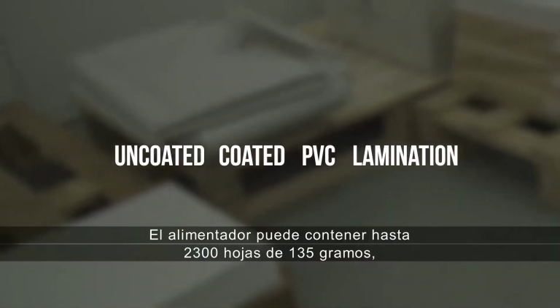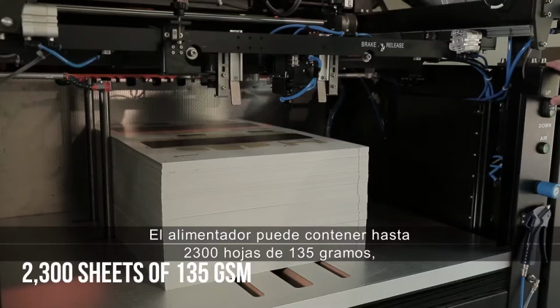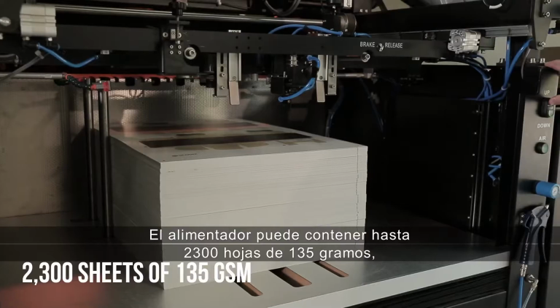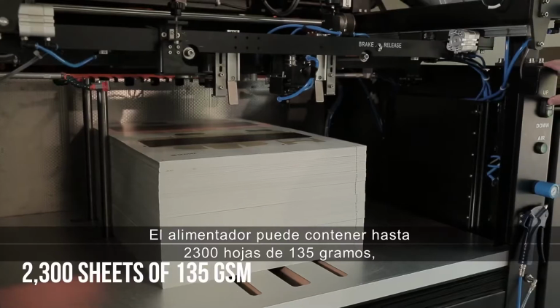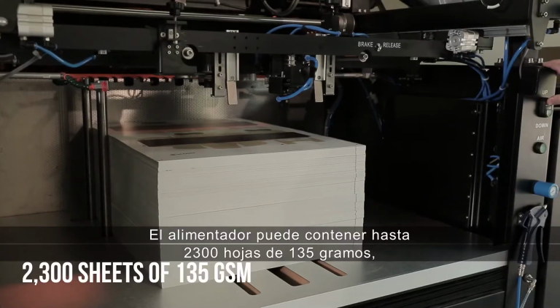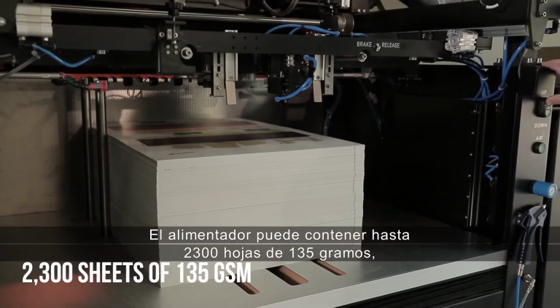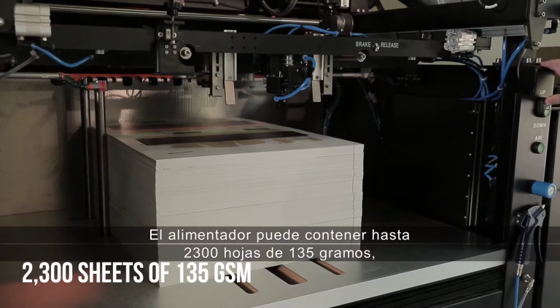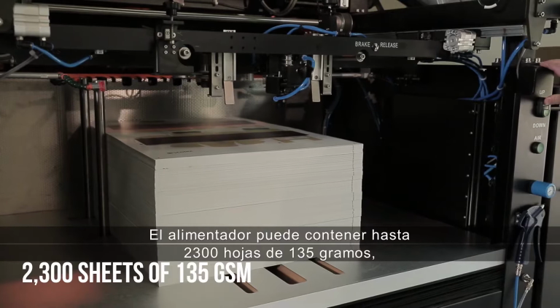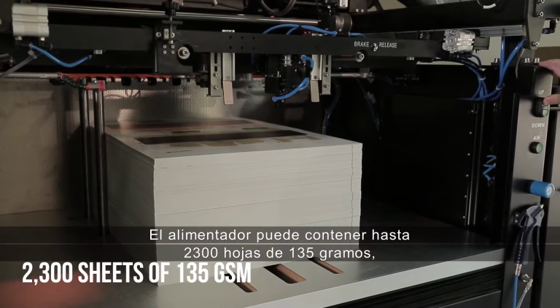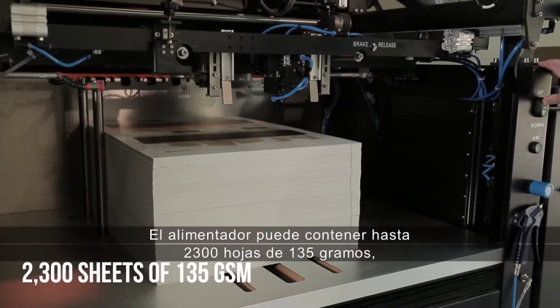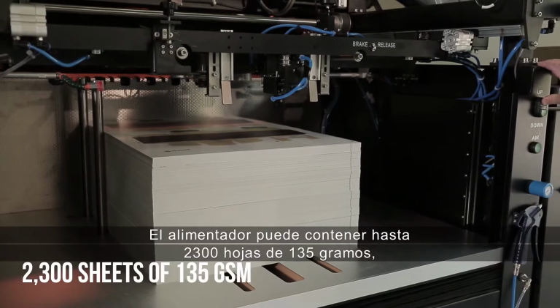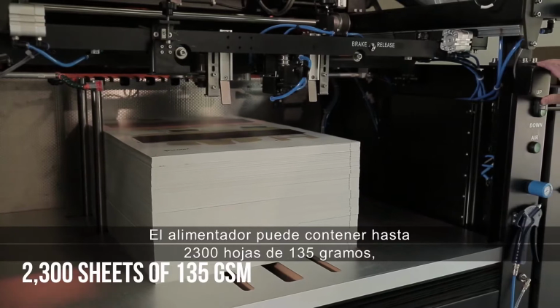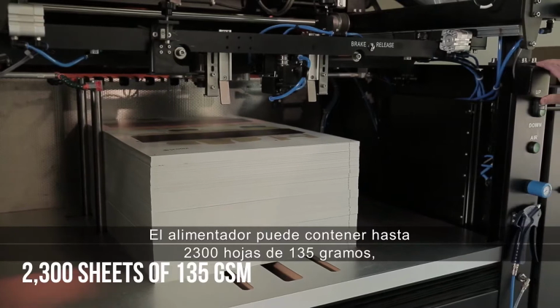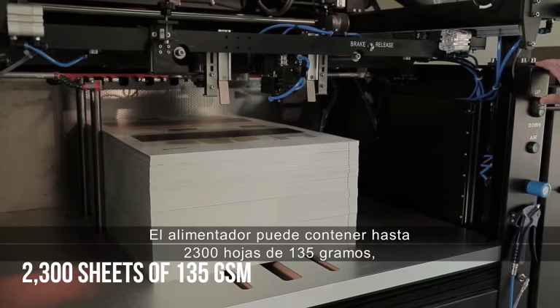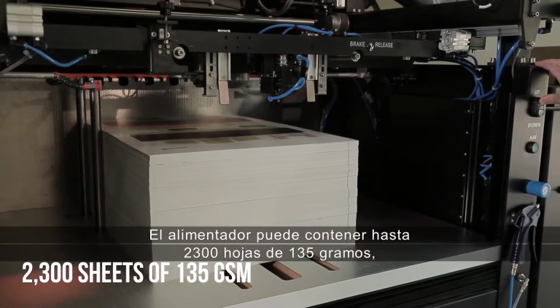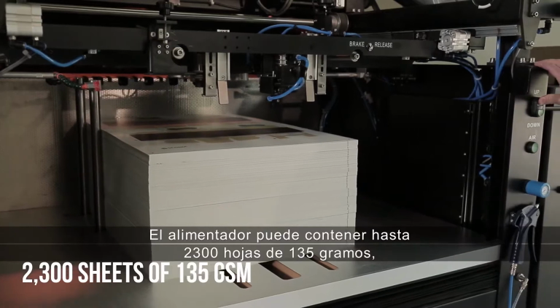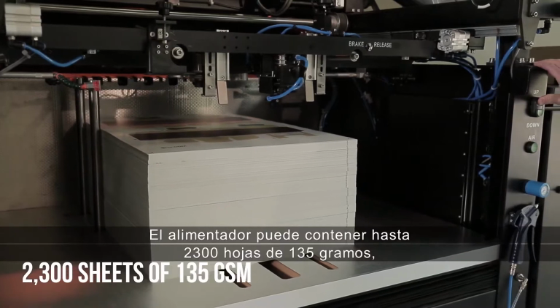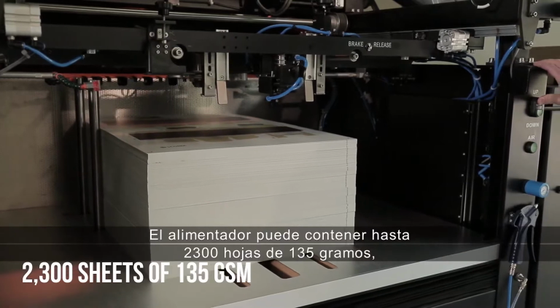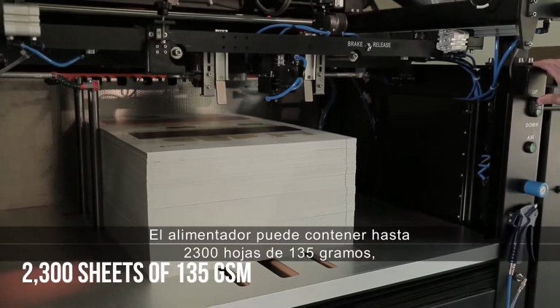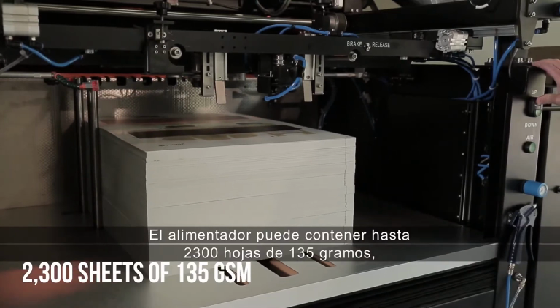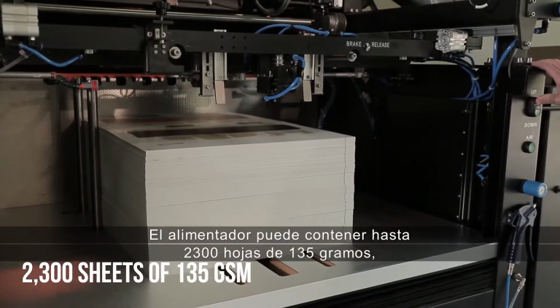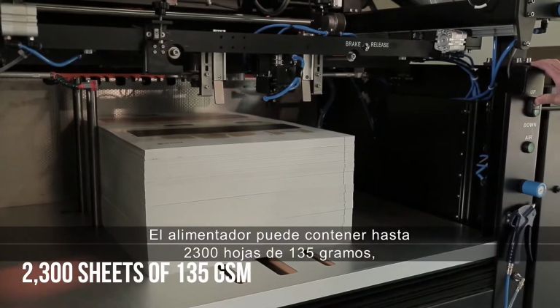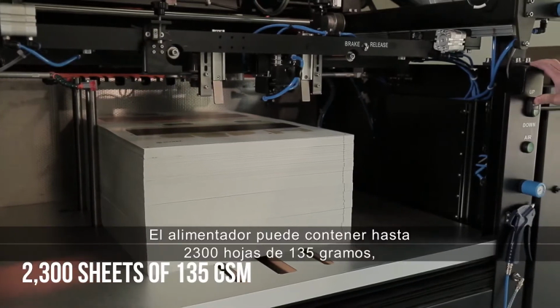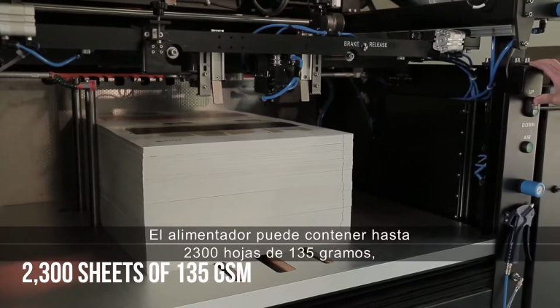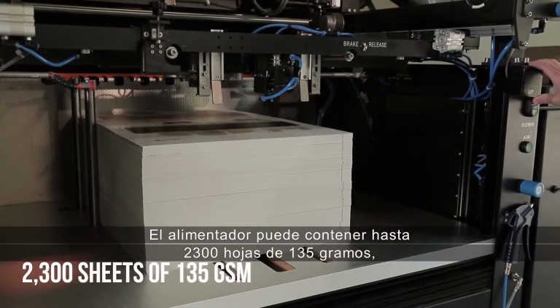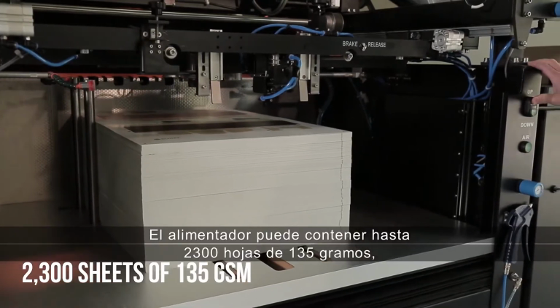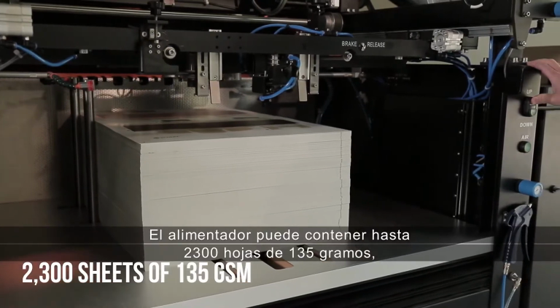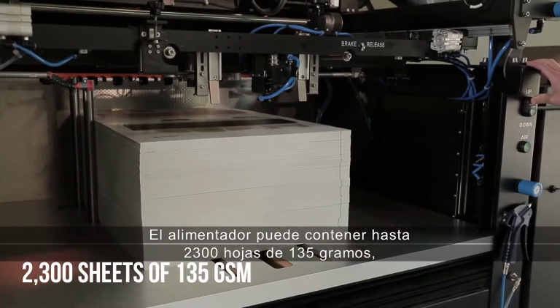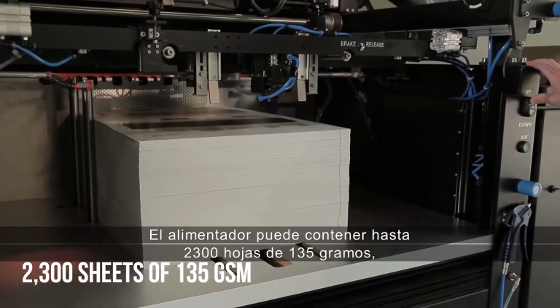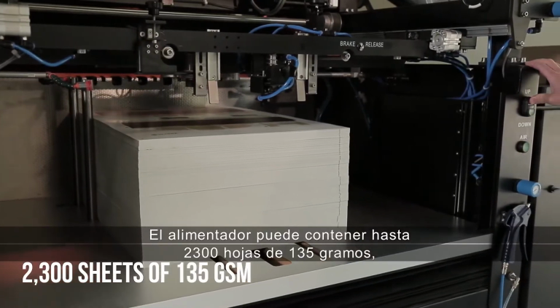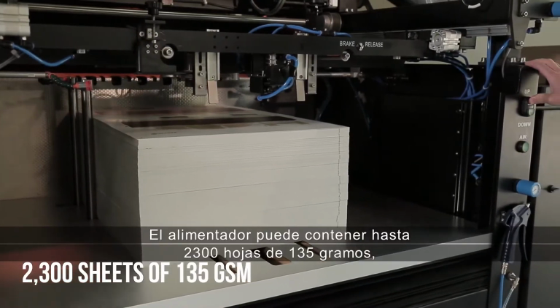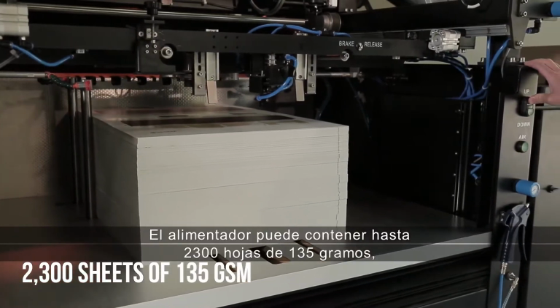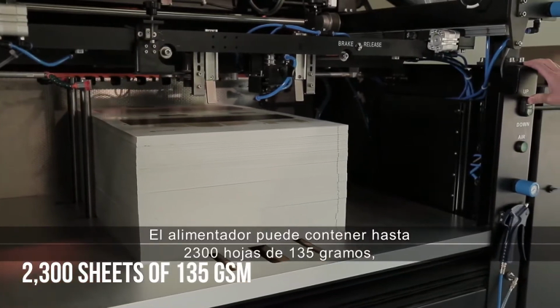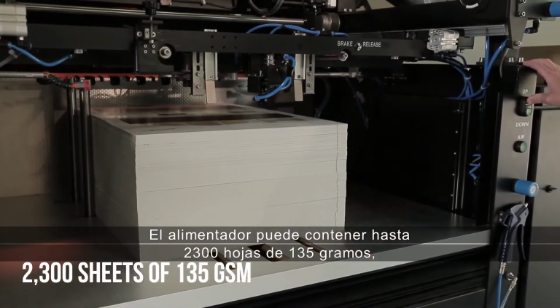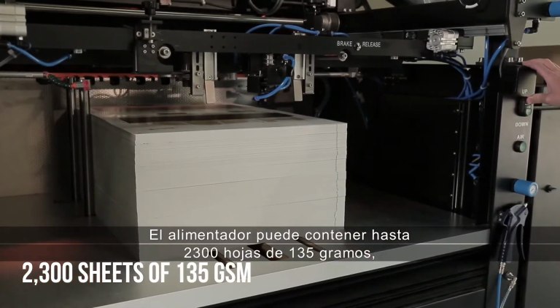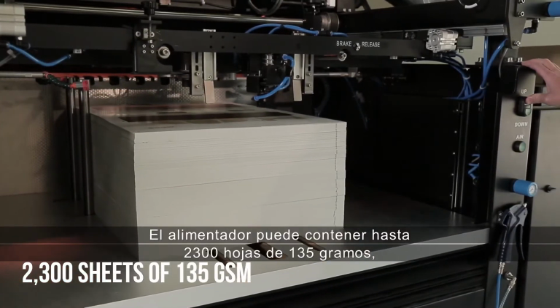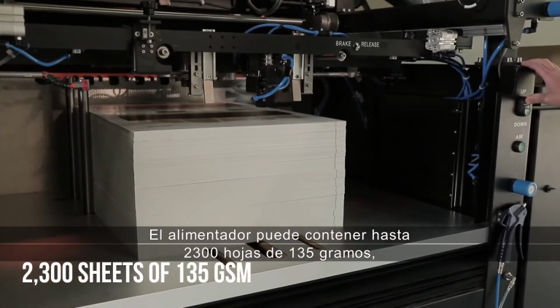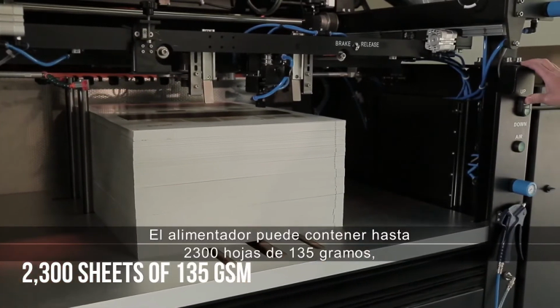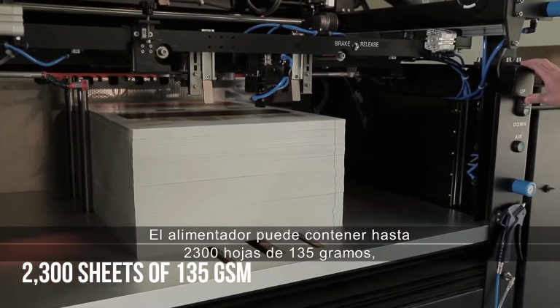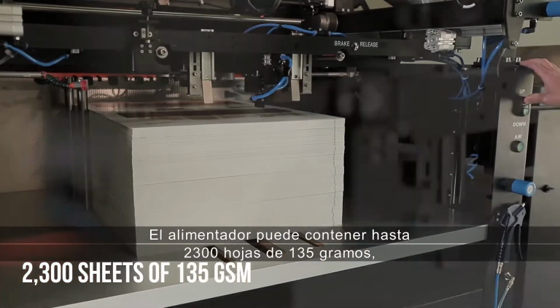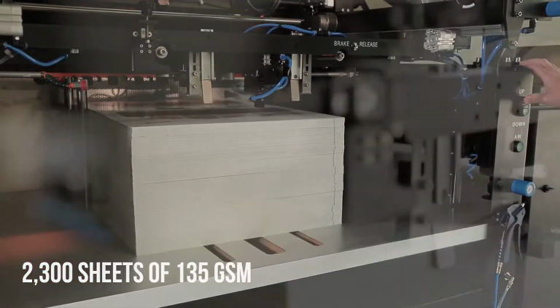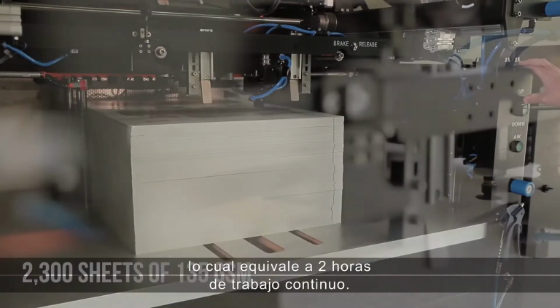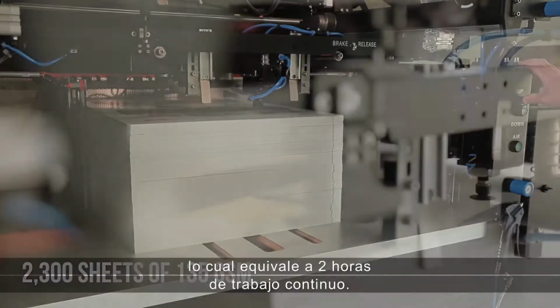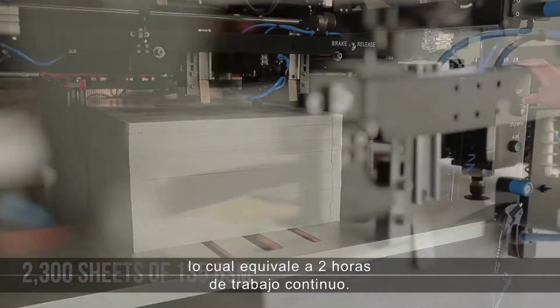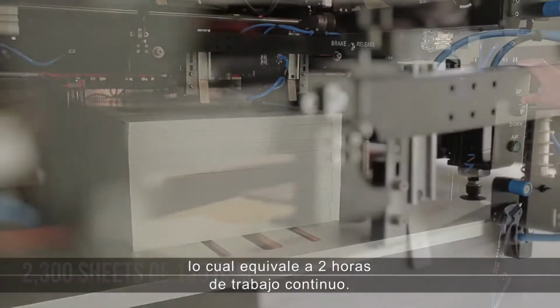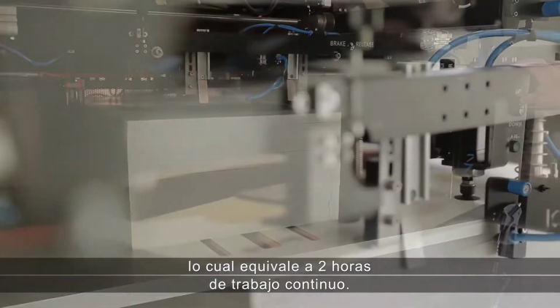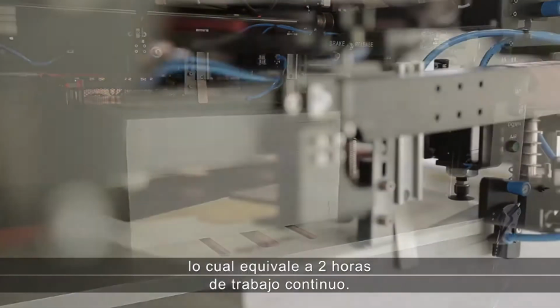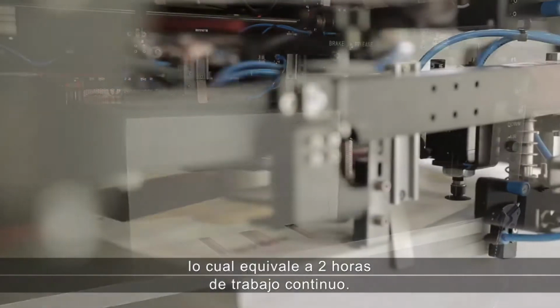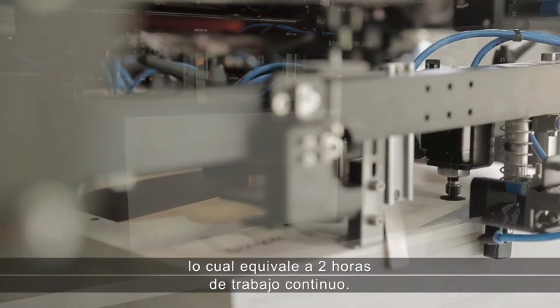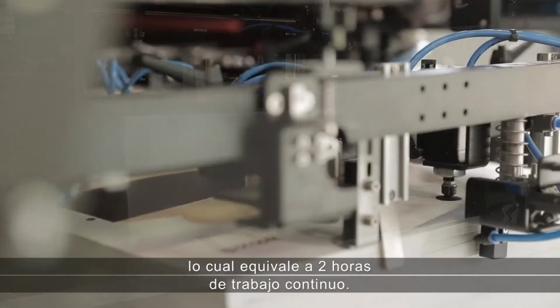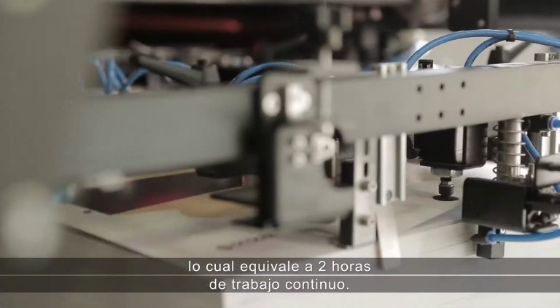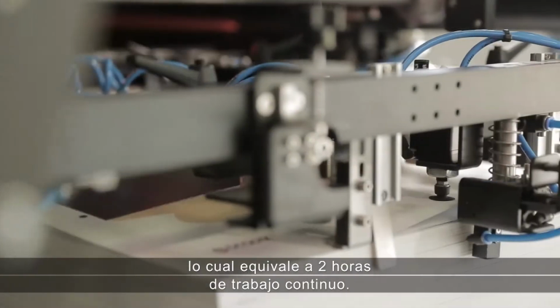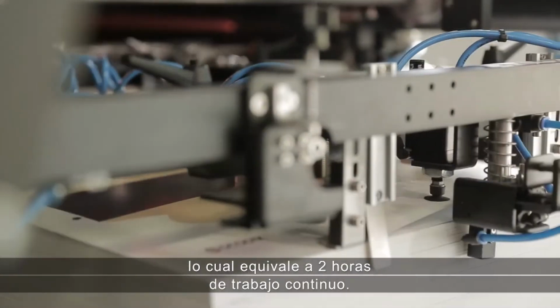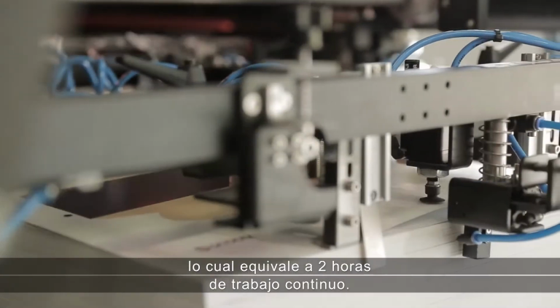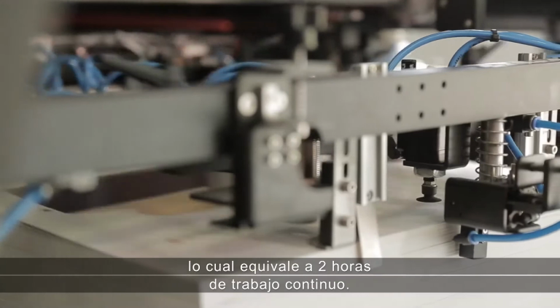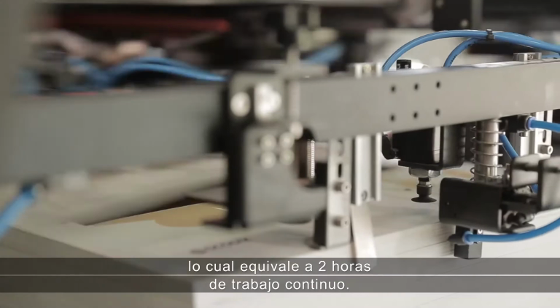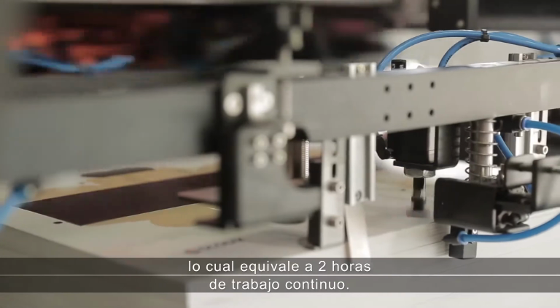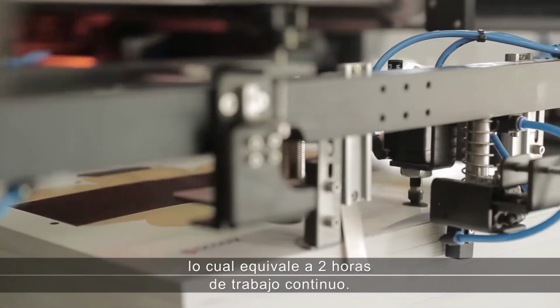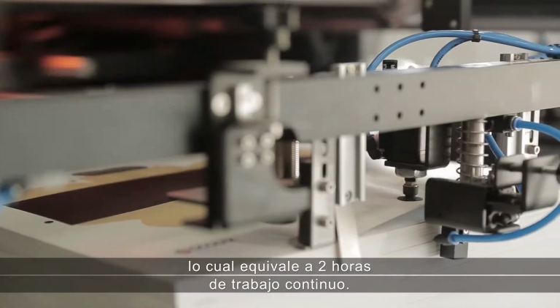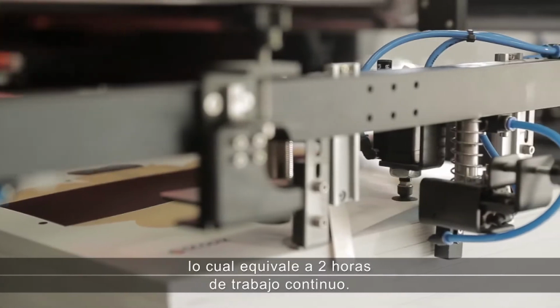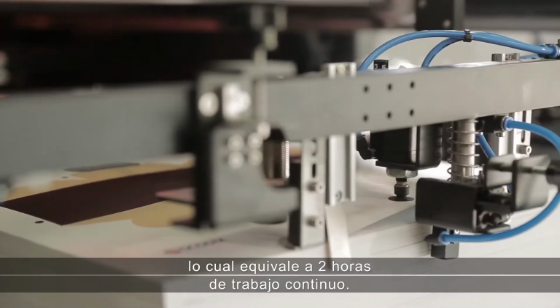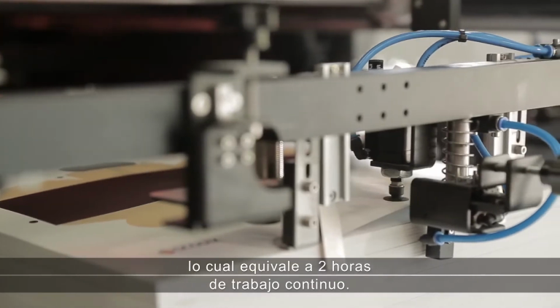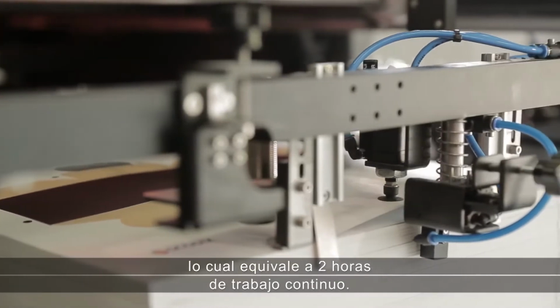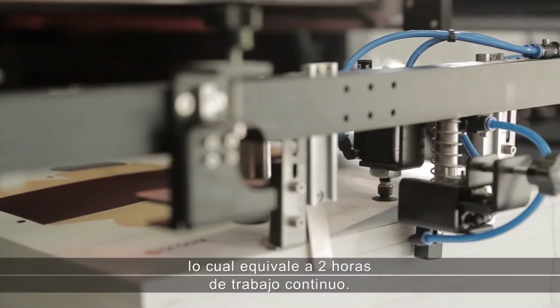The feeder can handle up to 2,300 sheets of 135 grams, which equals two hours of continuous work.